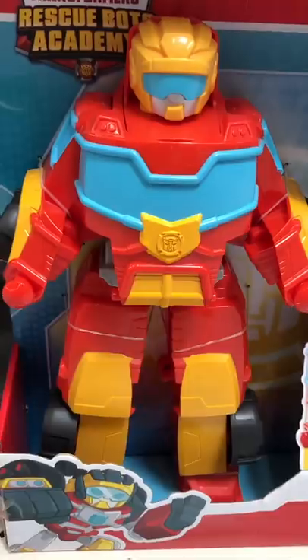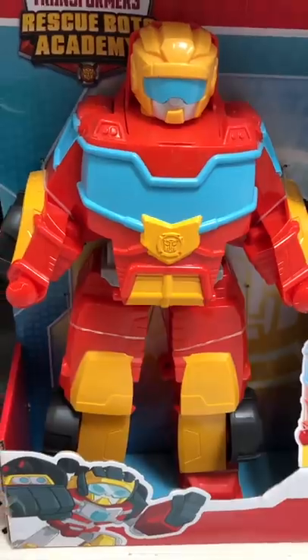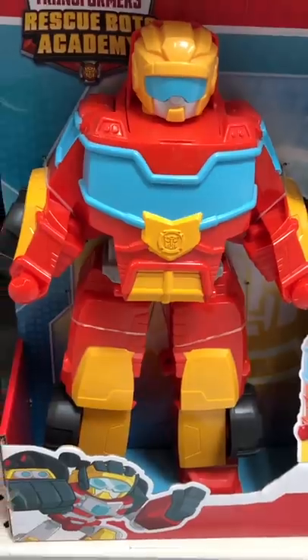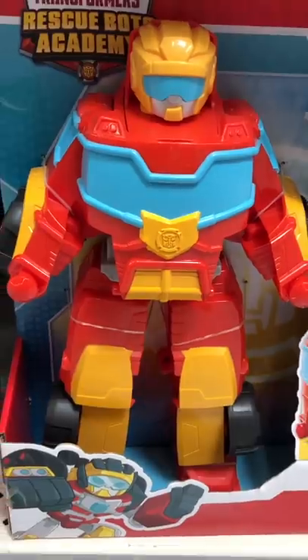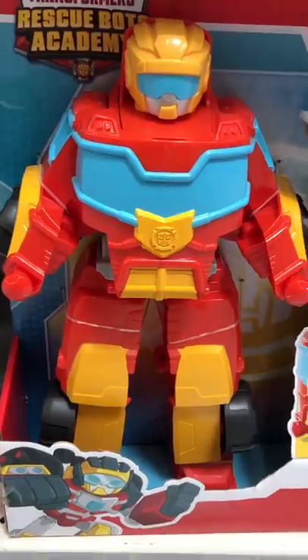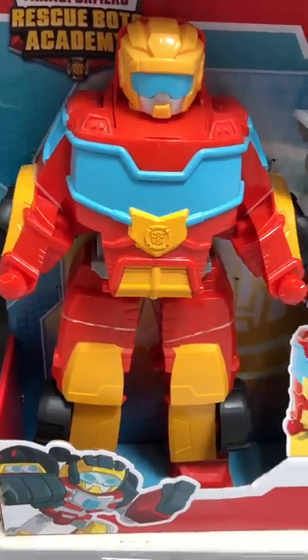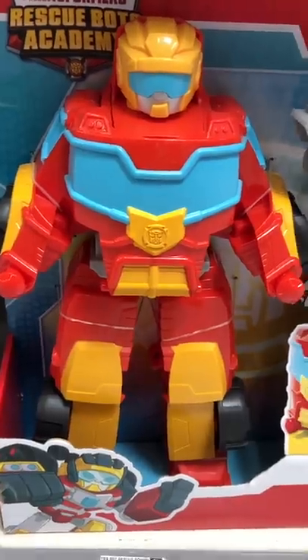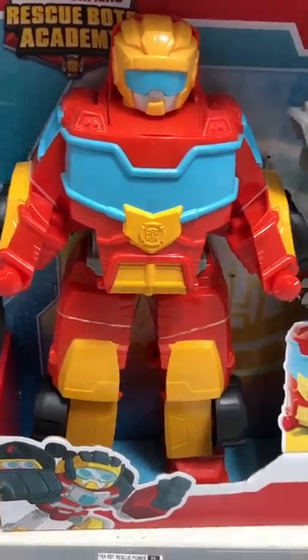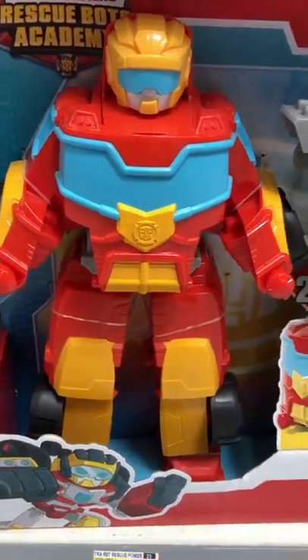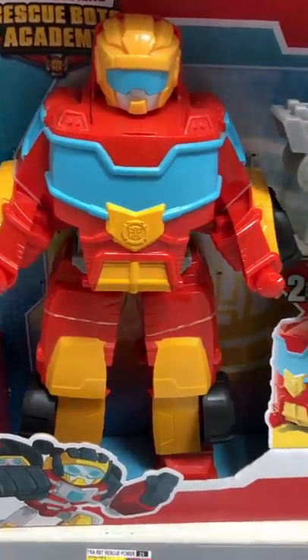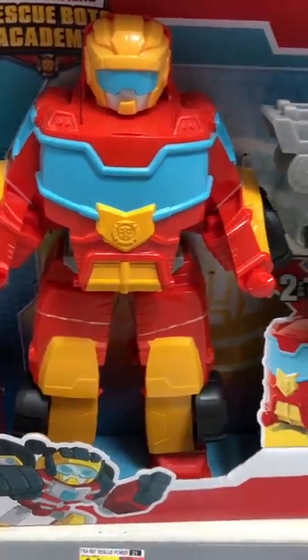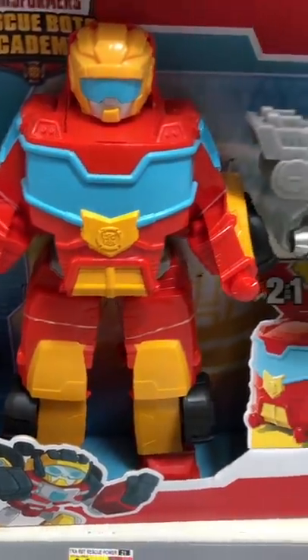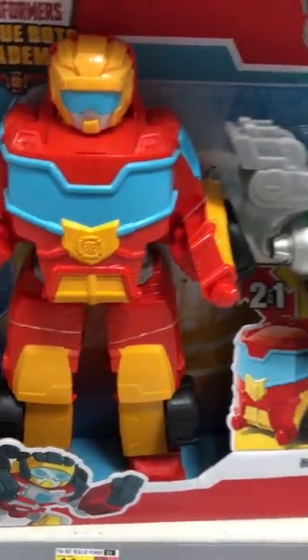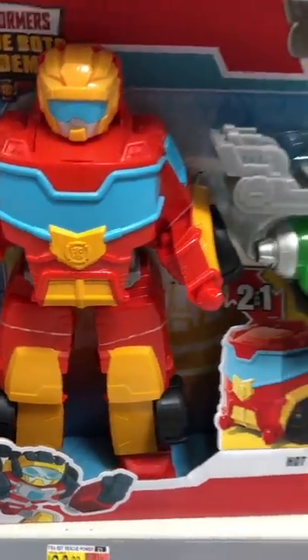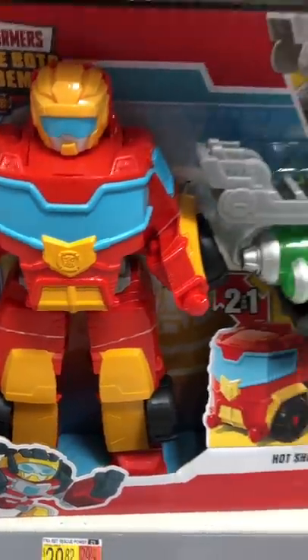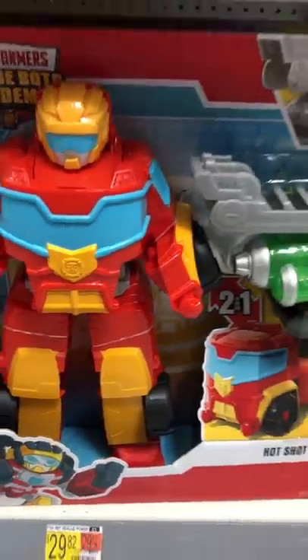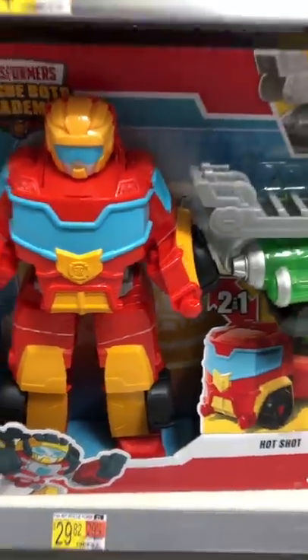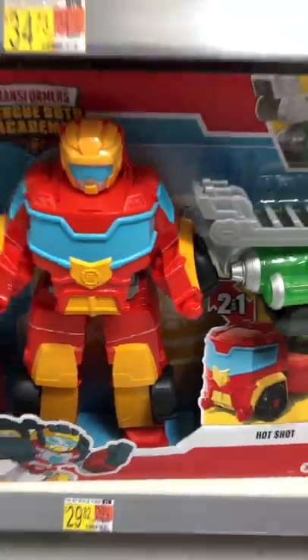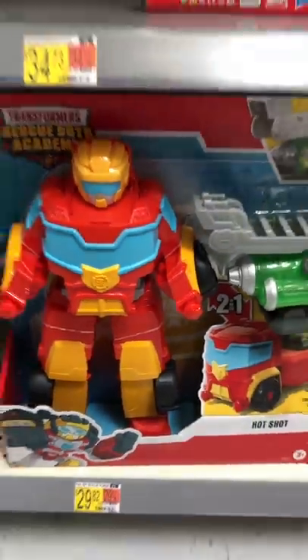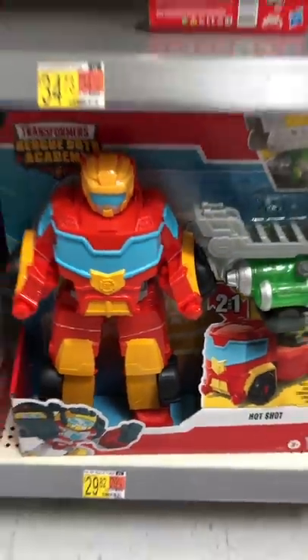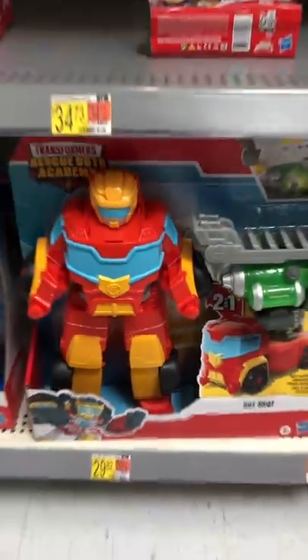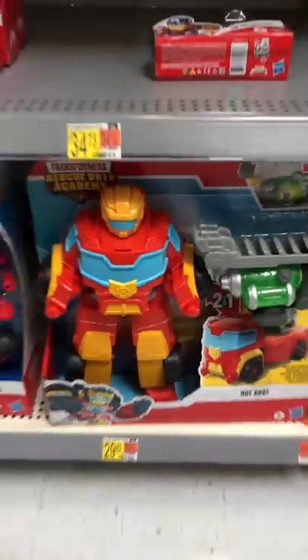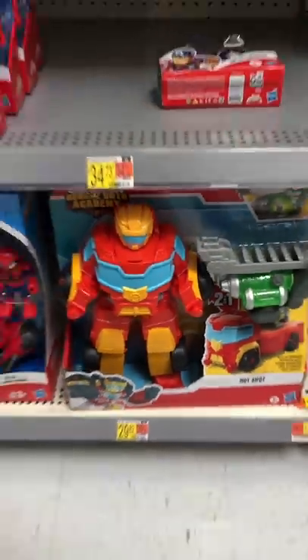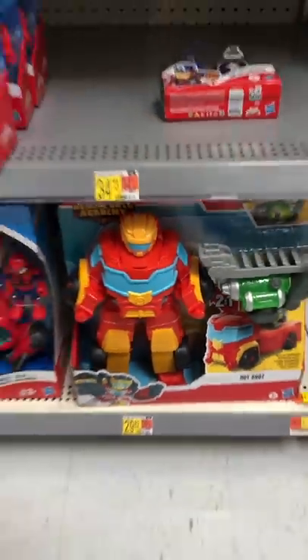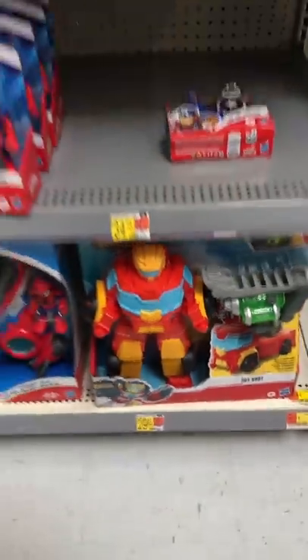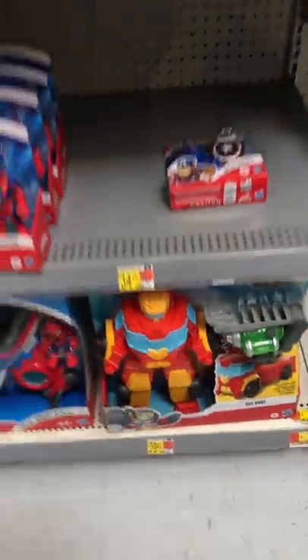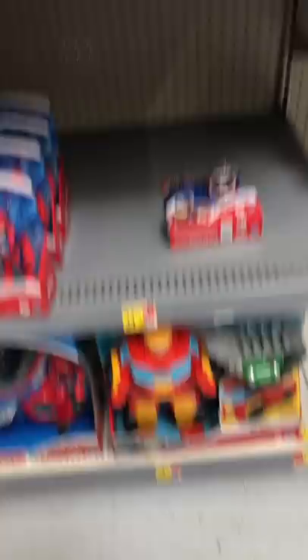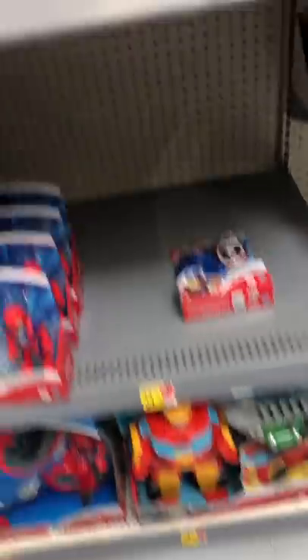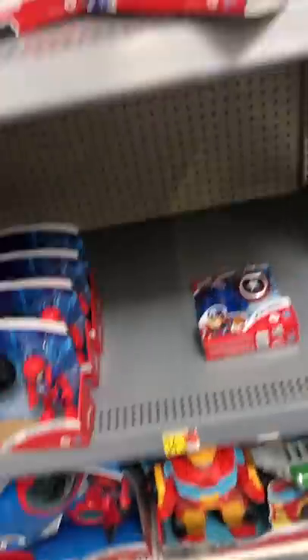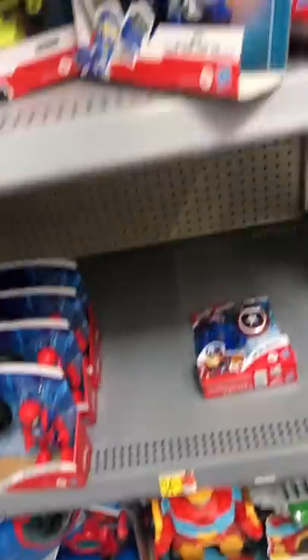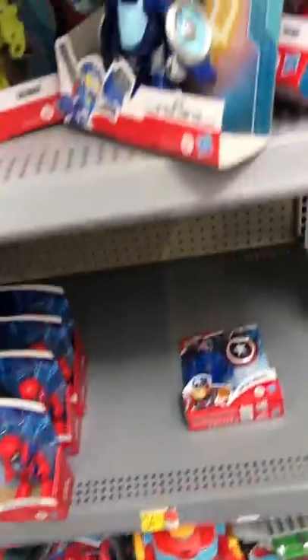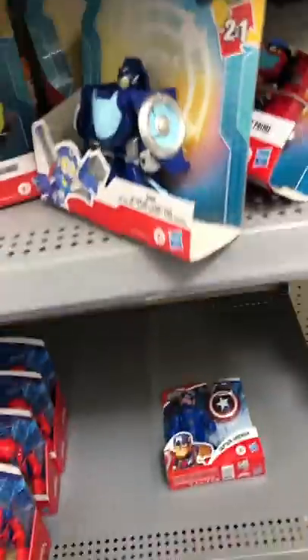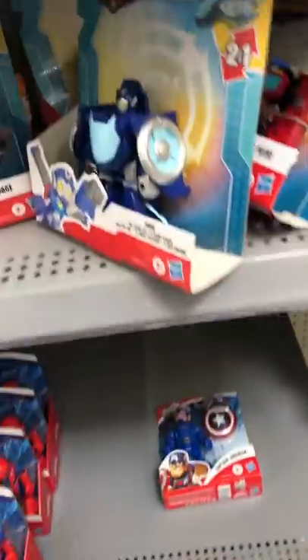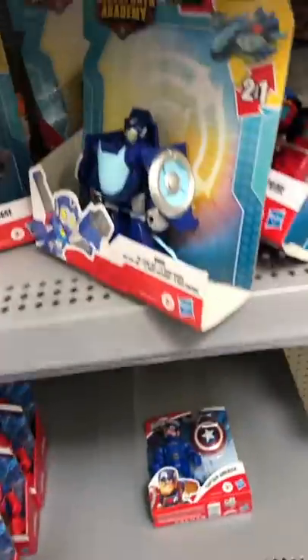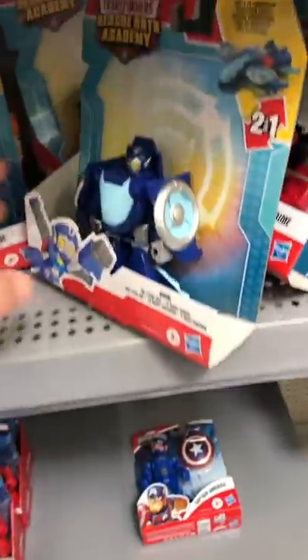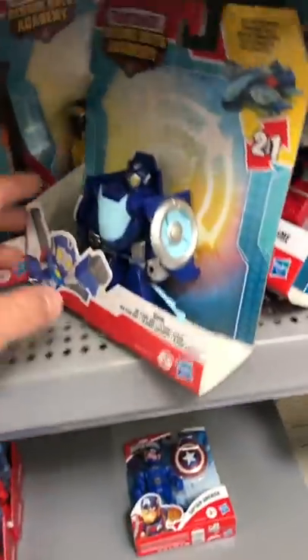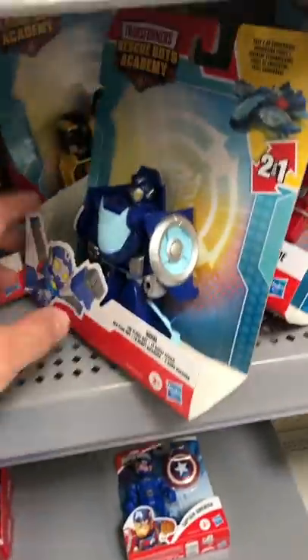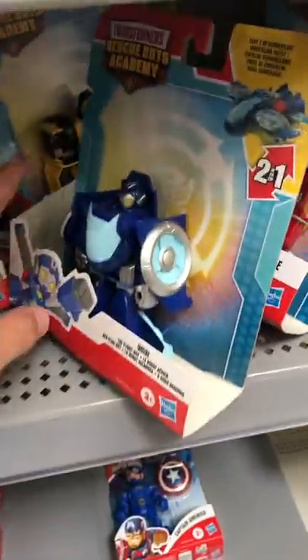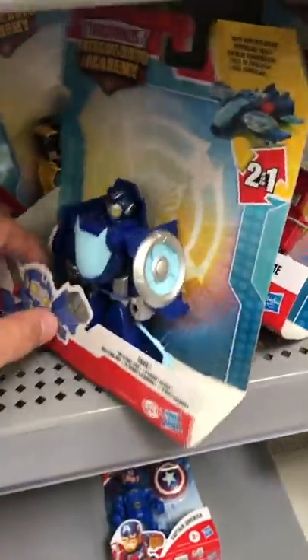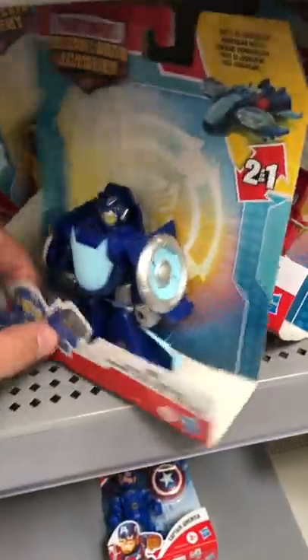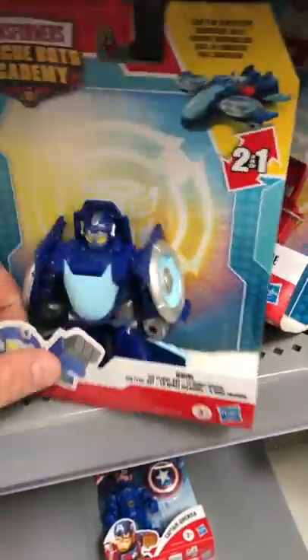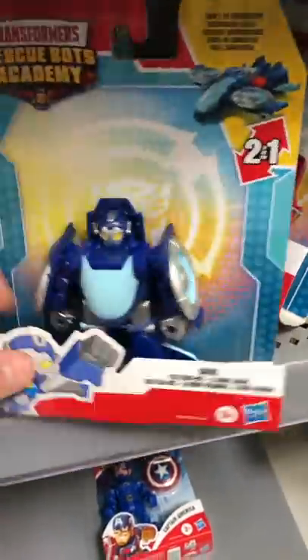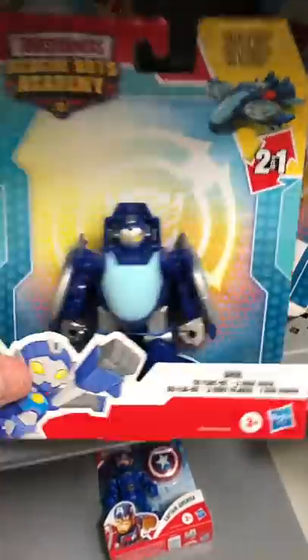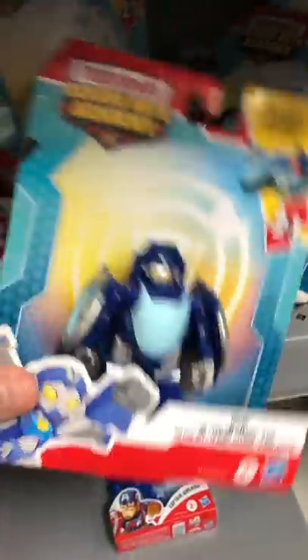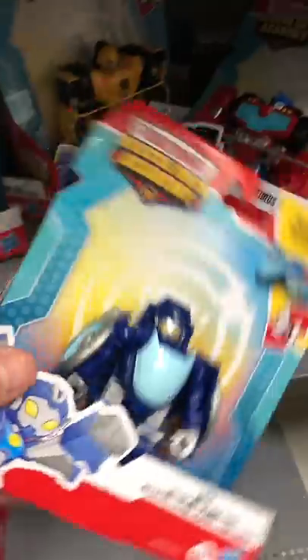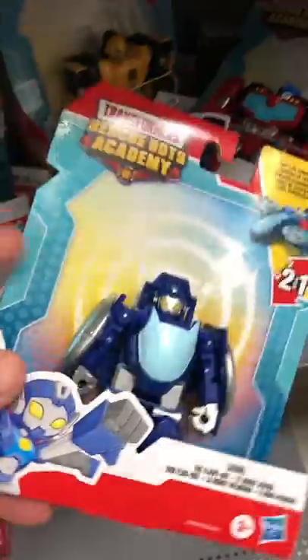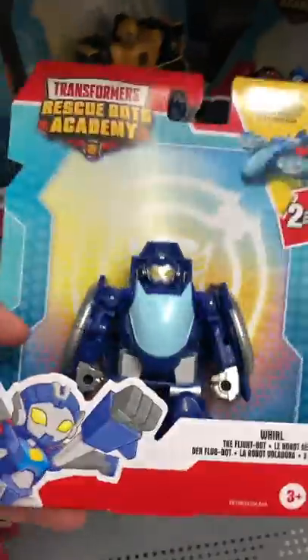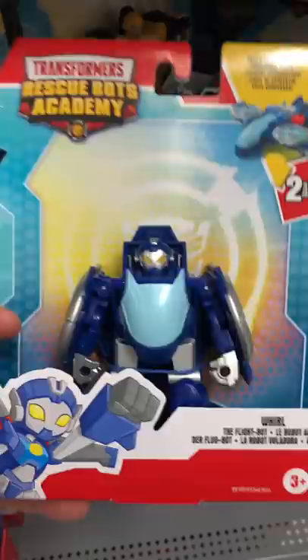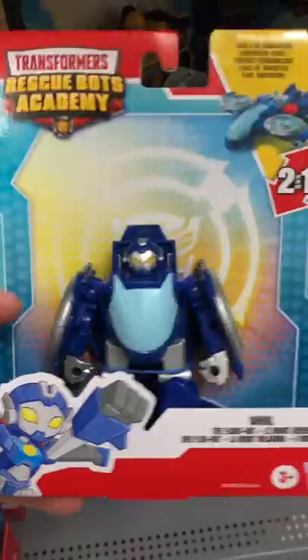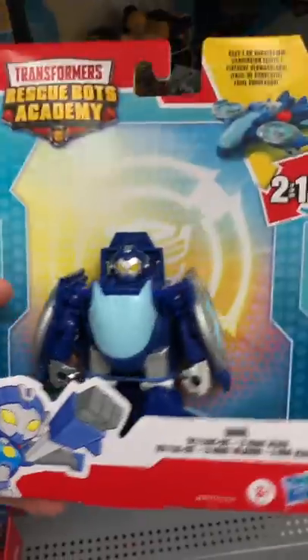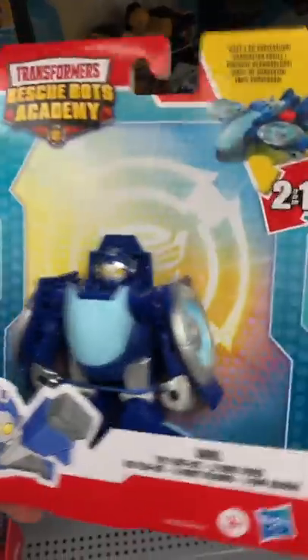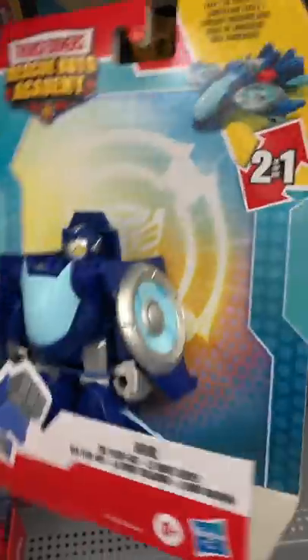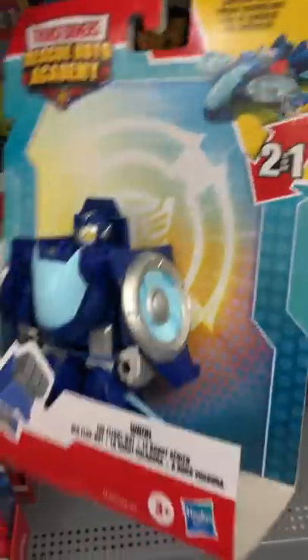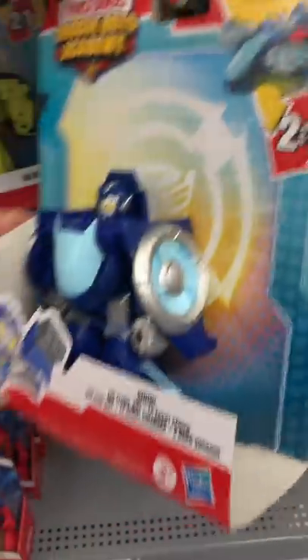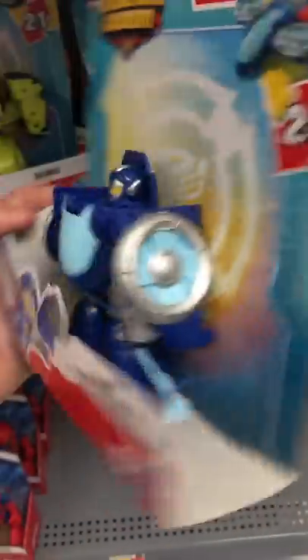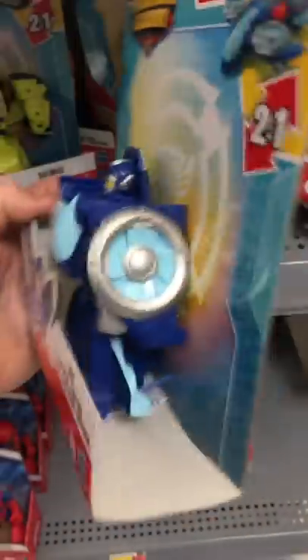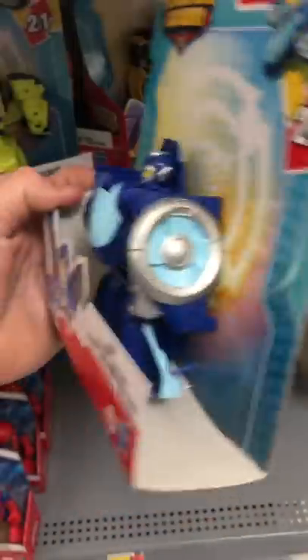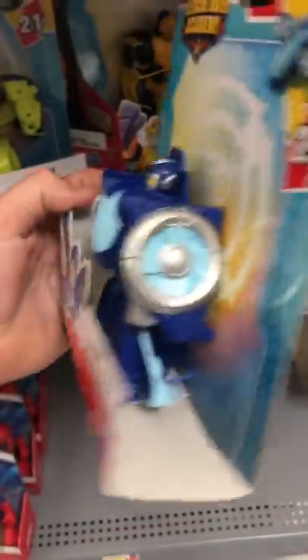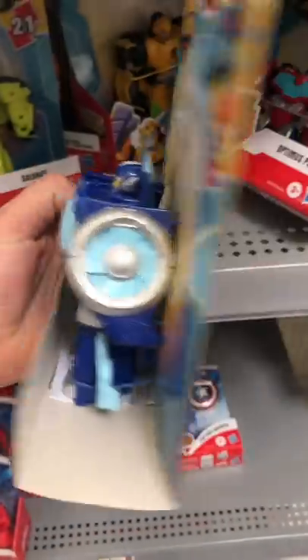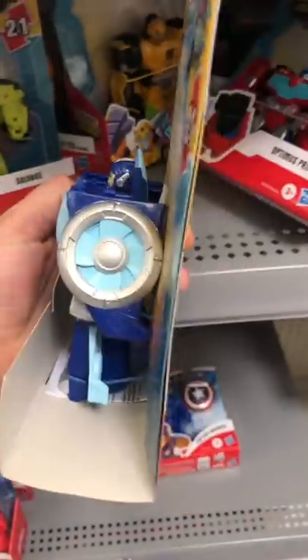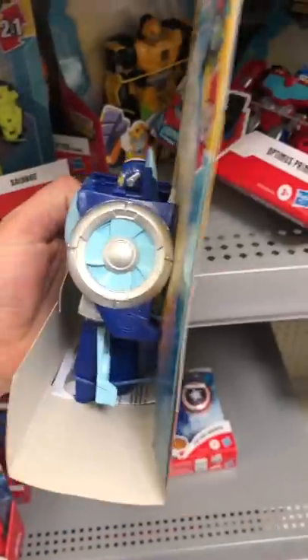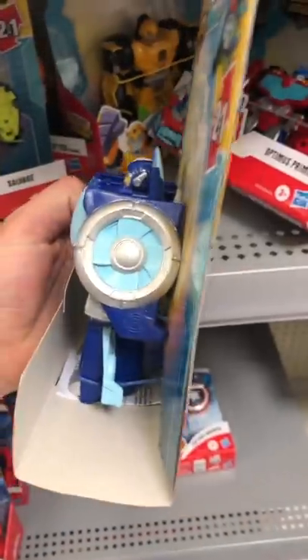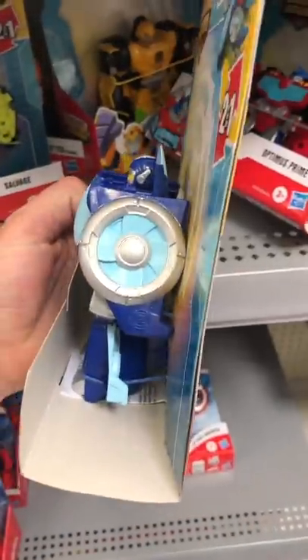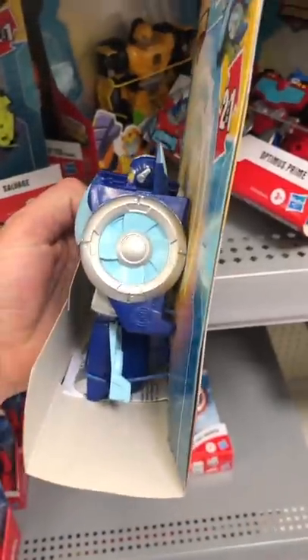Here's the huge Hot Shot from Transformers Rescue Bots Academy. Now on to some new figures. We've got Whirl, and she's a plane.